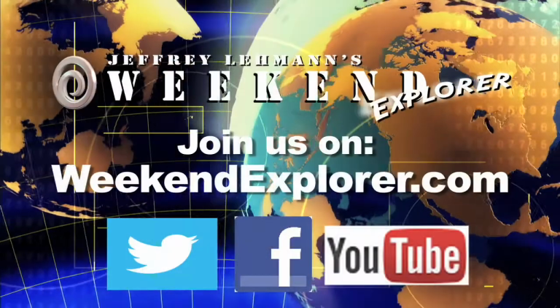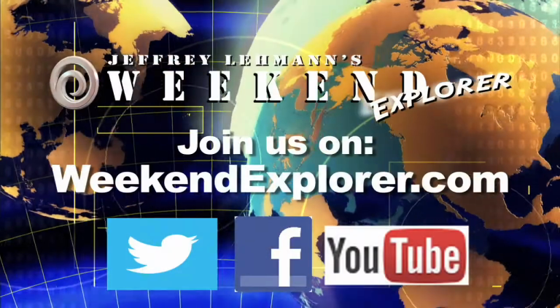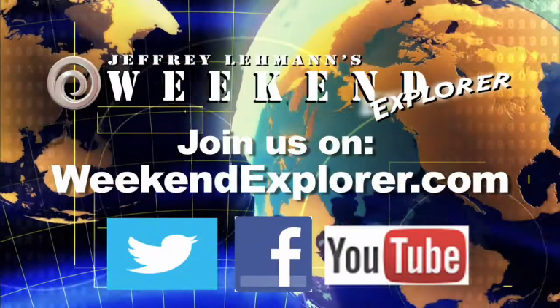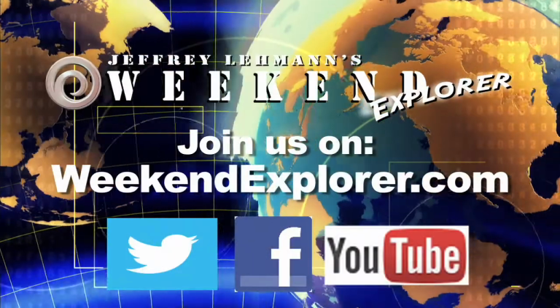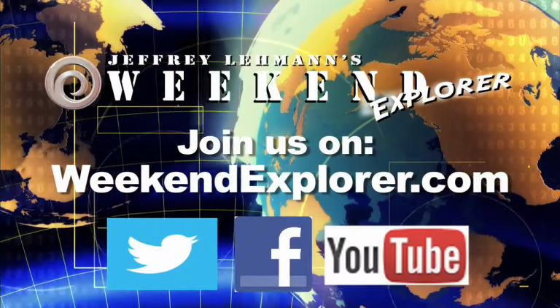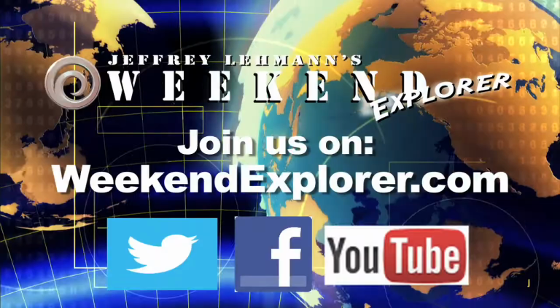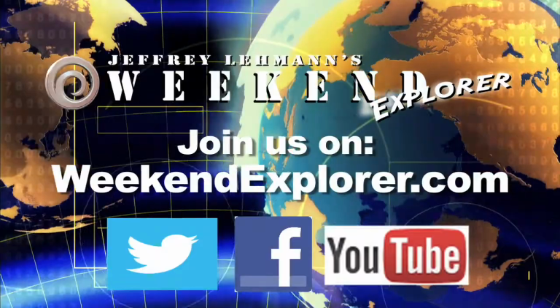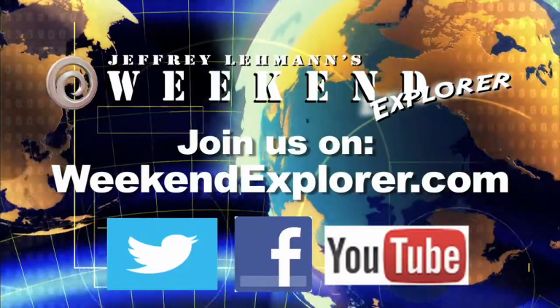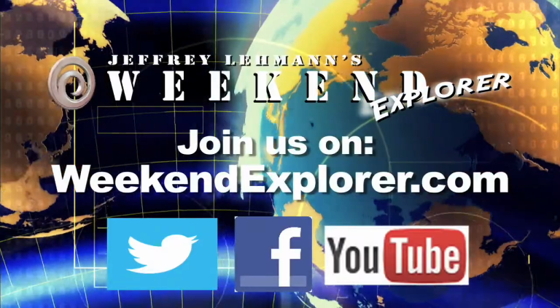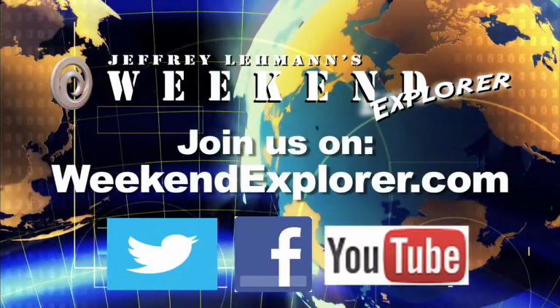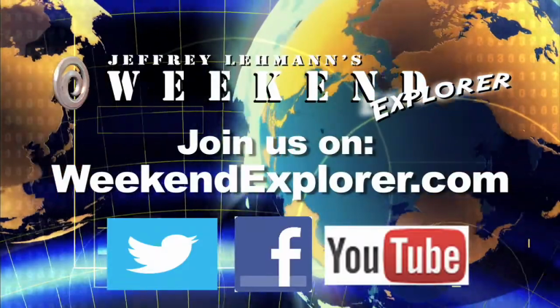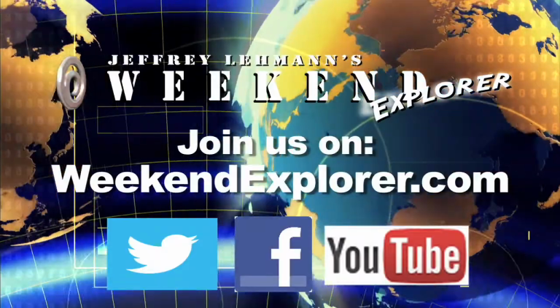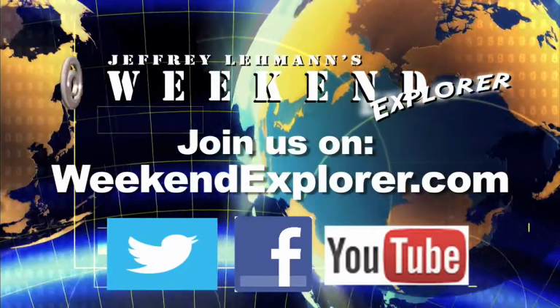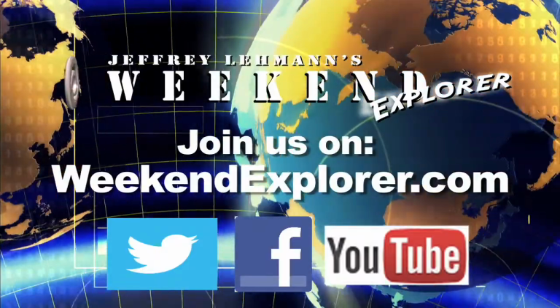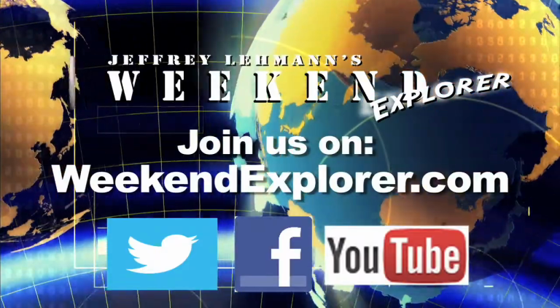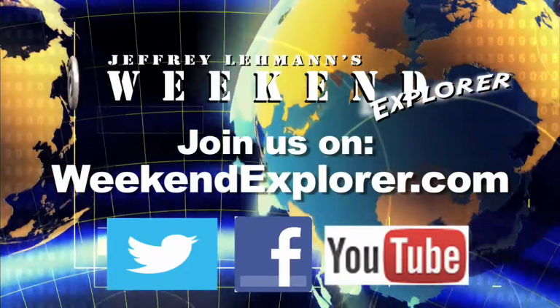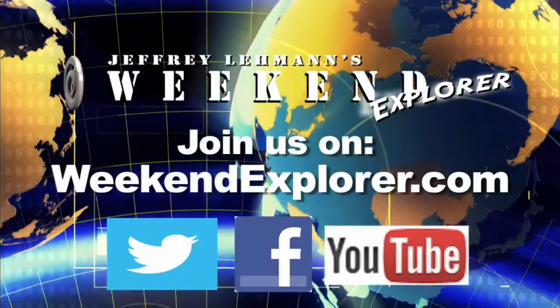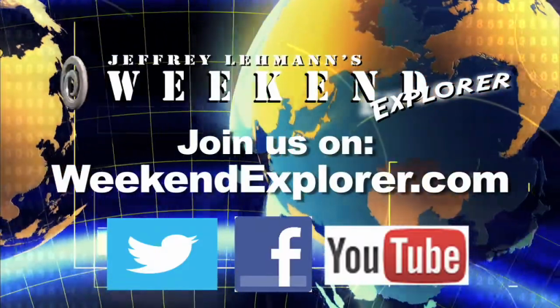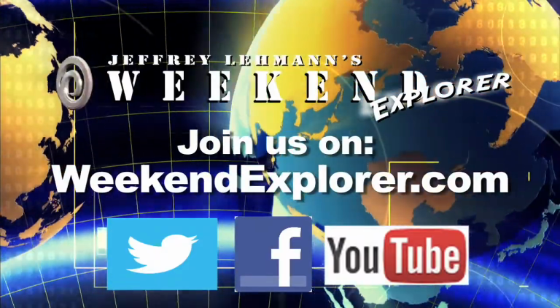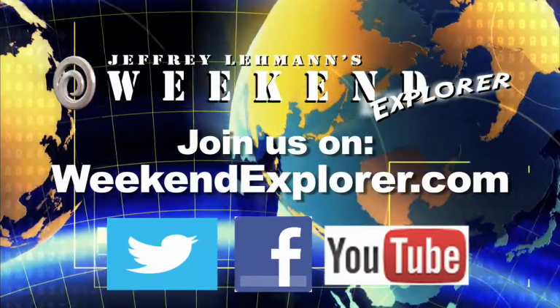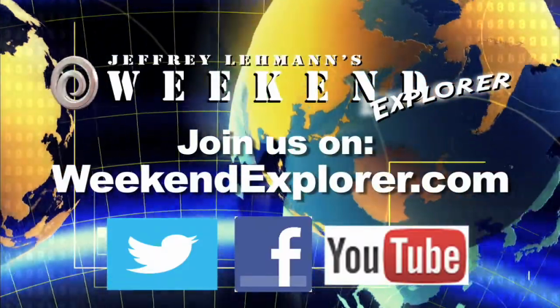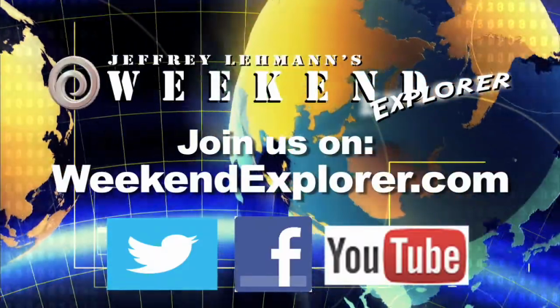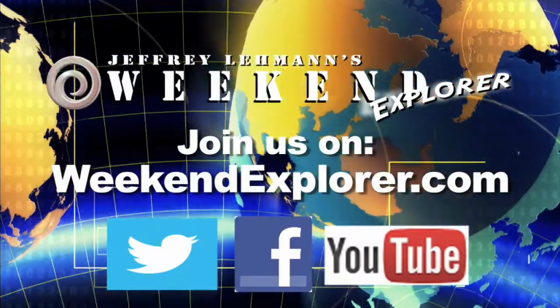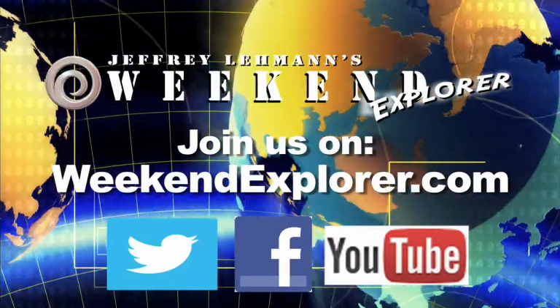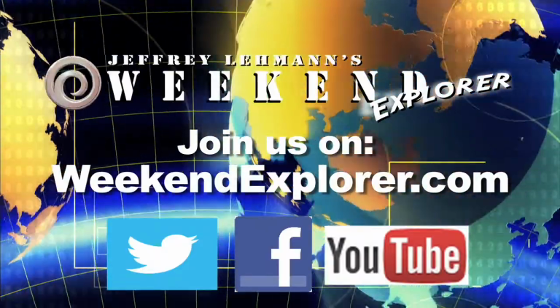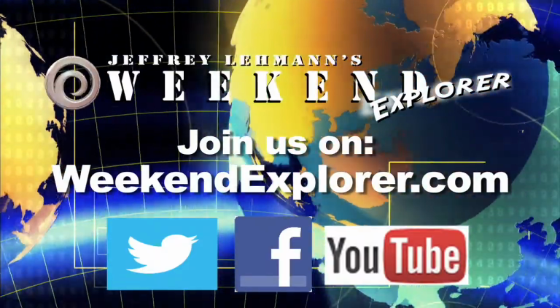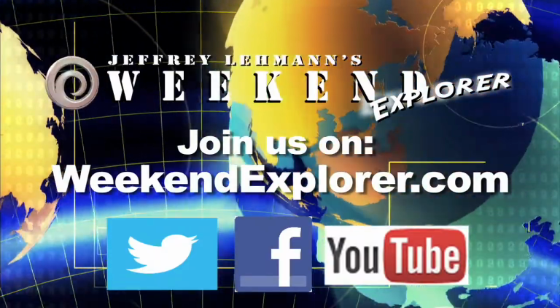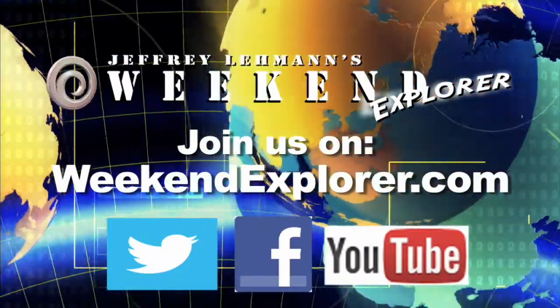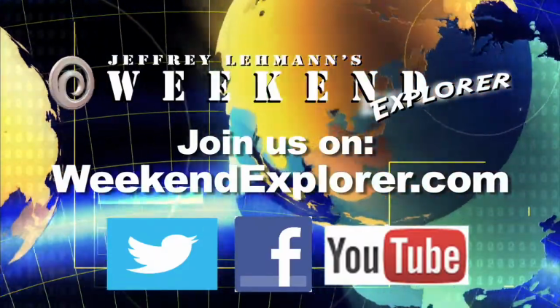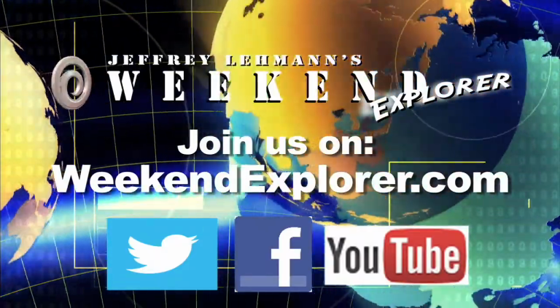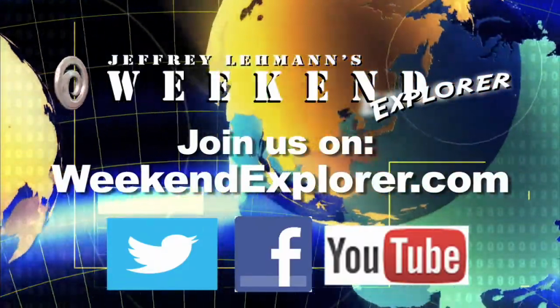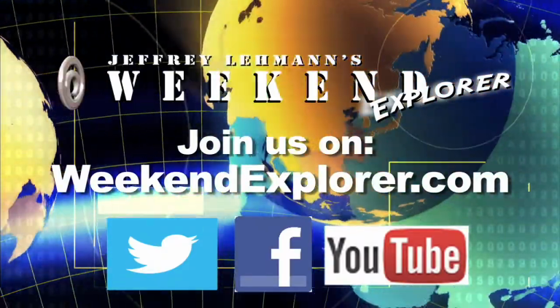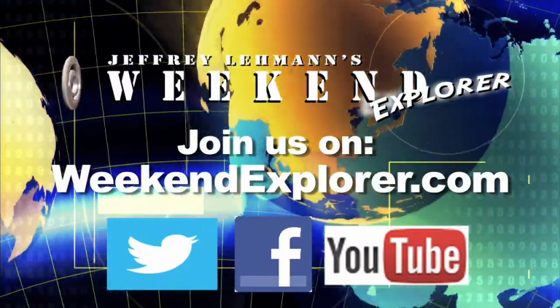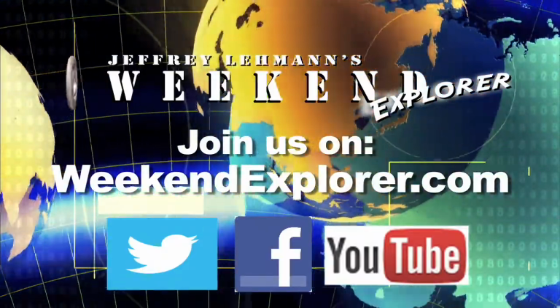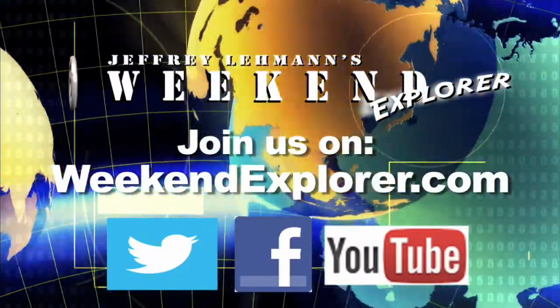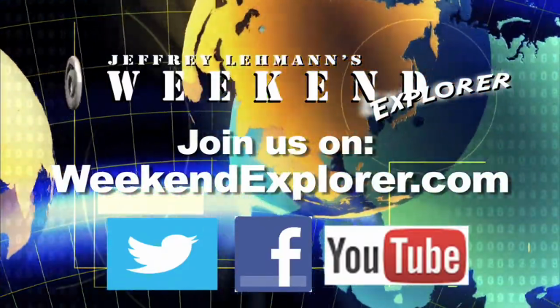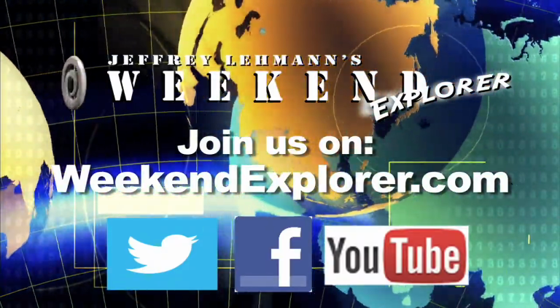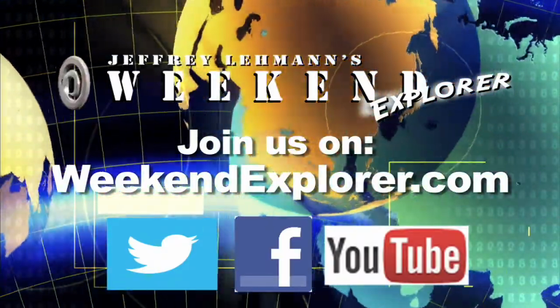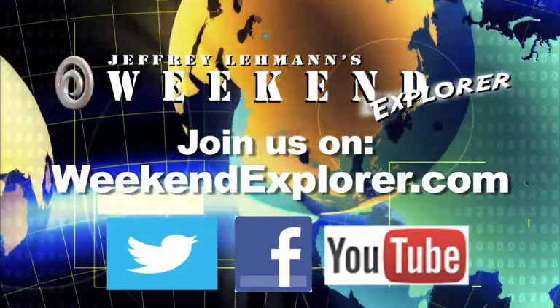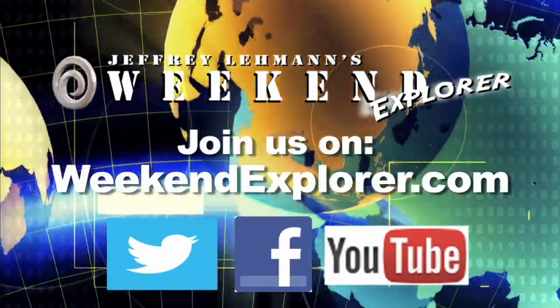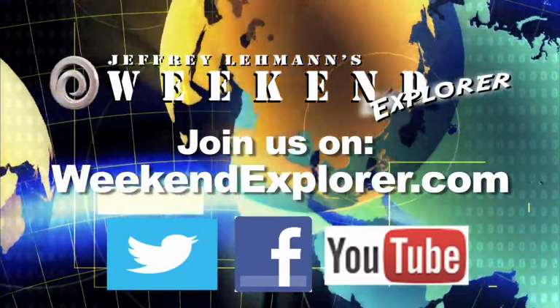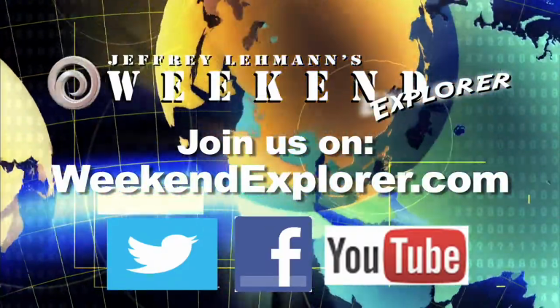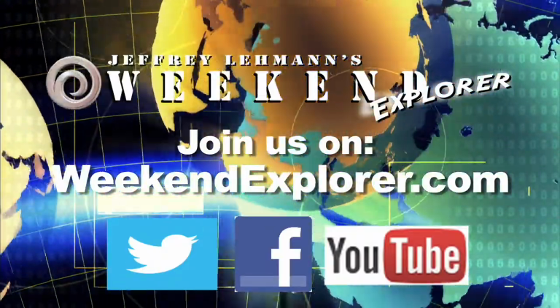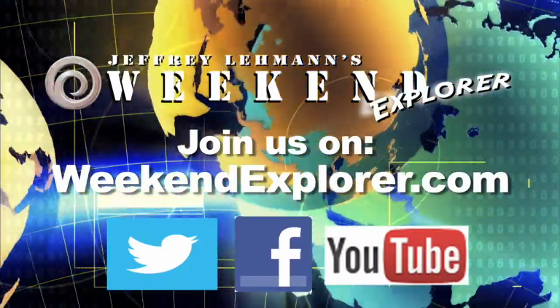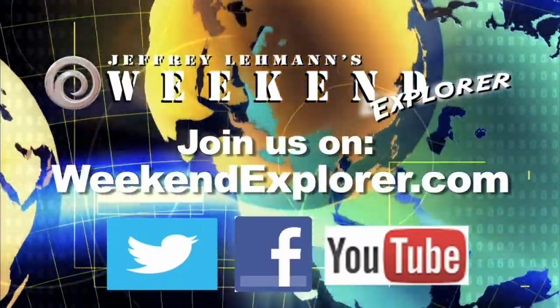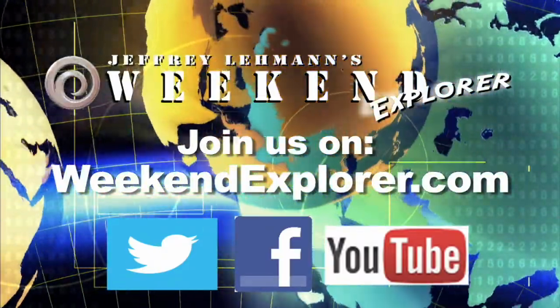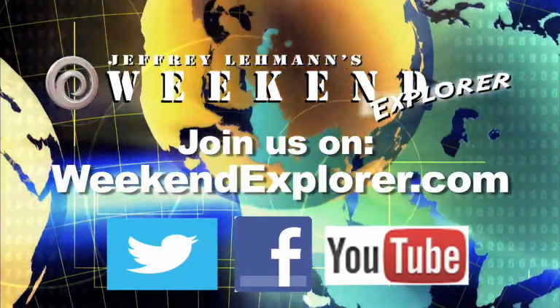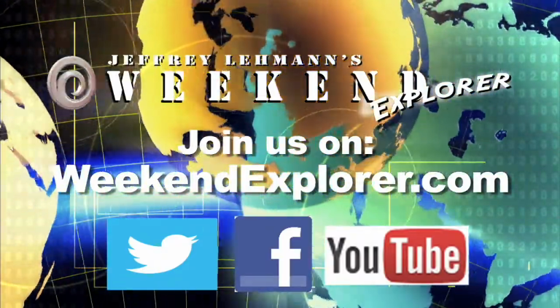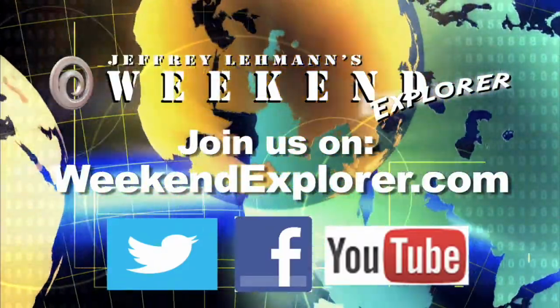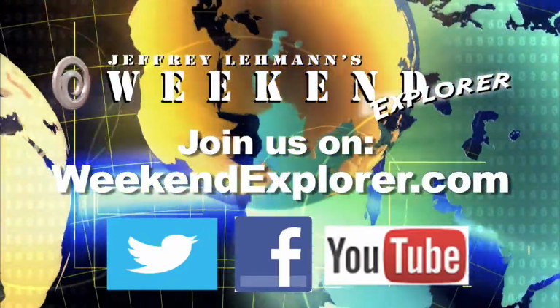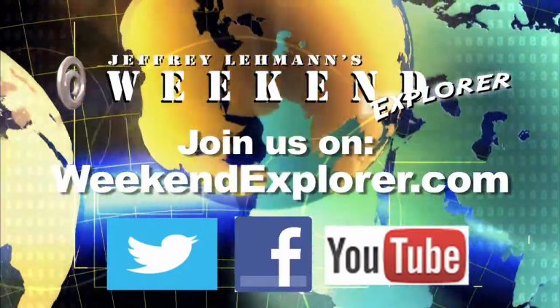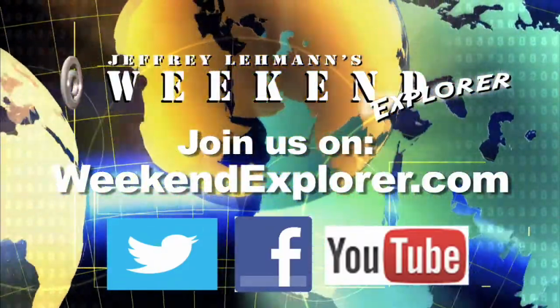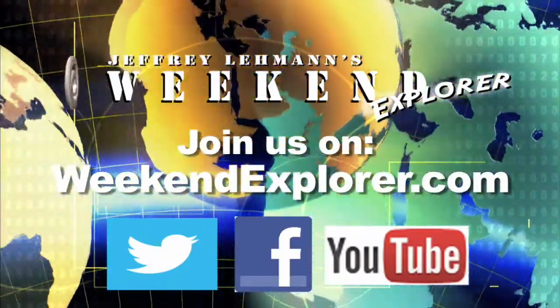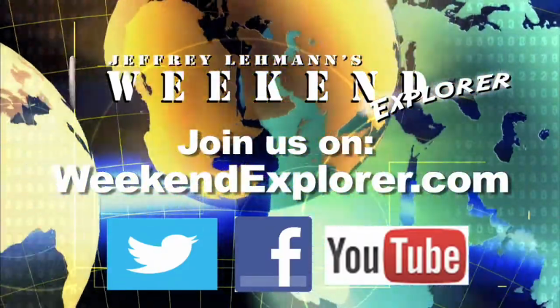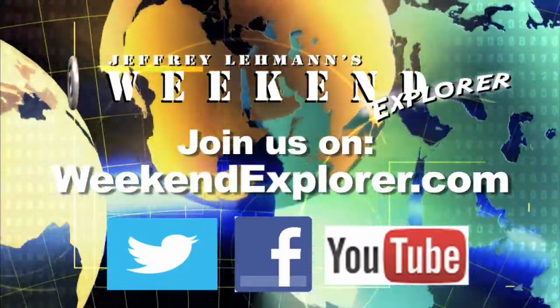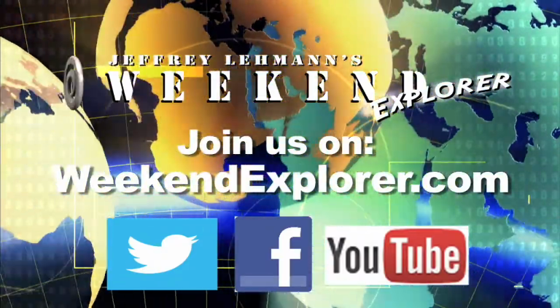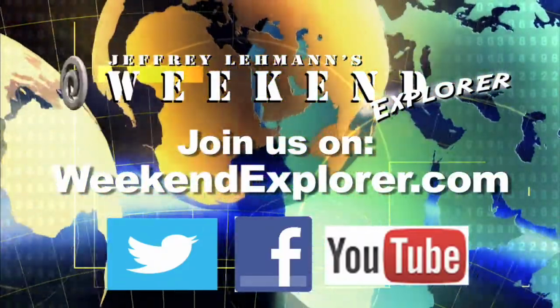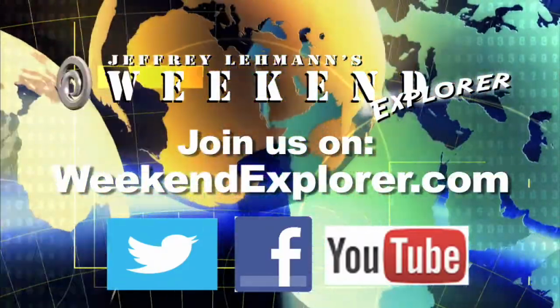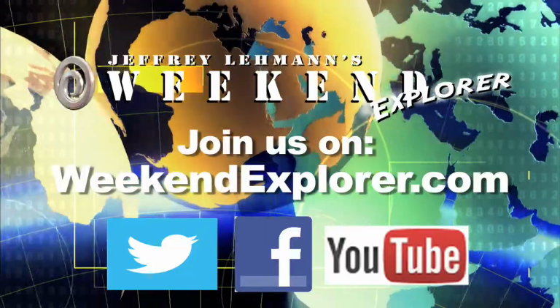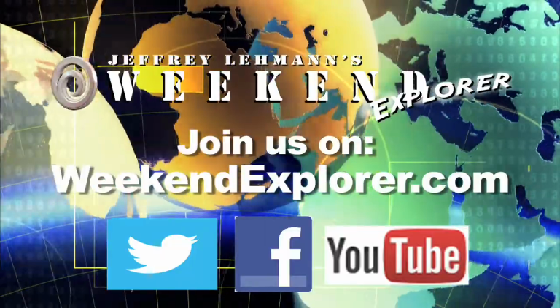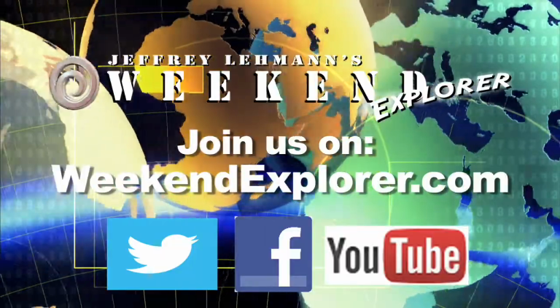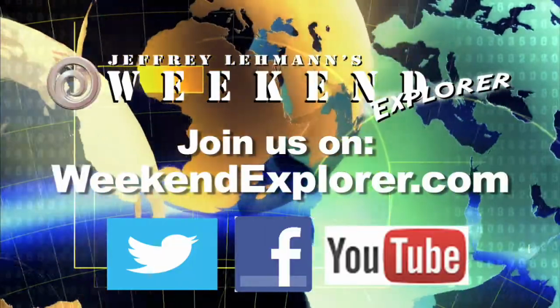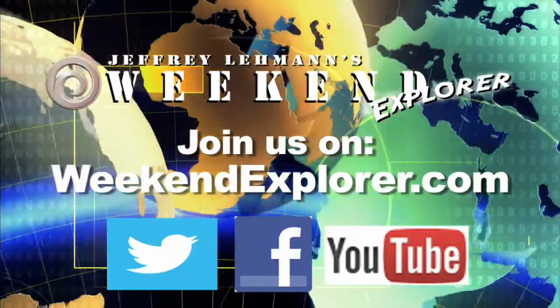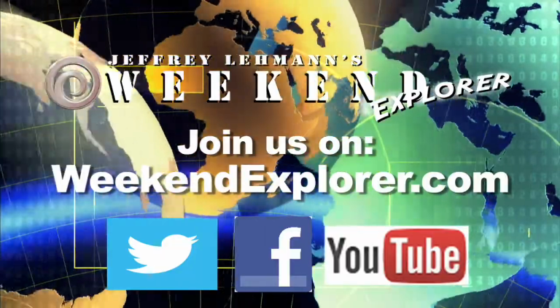Join us online at www.weekendexplorer.com or follow us on Twitter, YouTube, and Facebook.